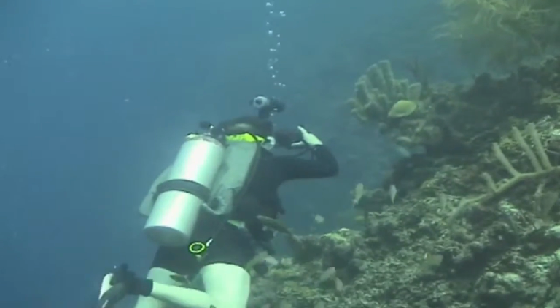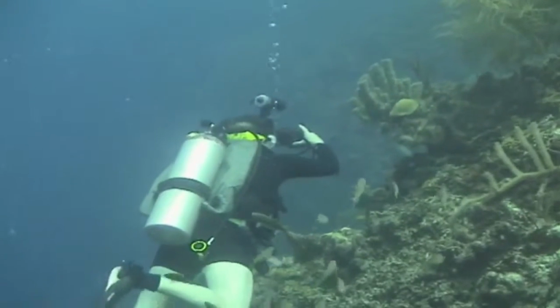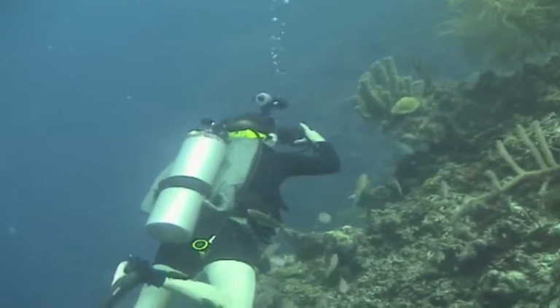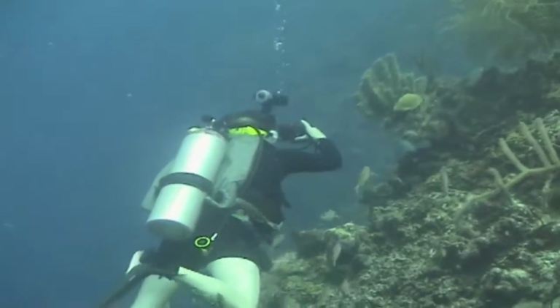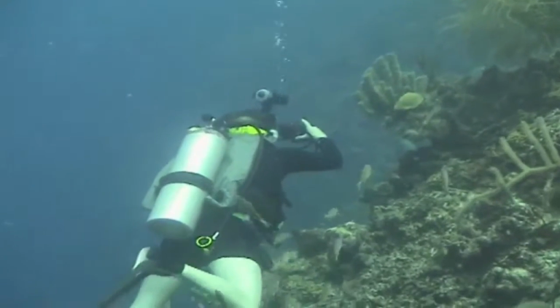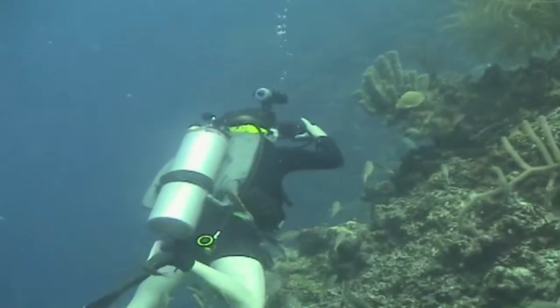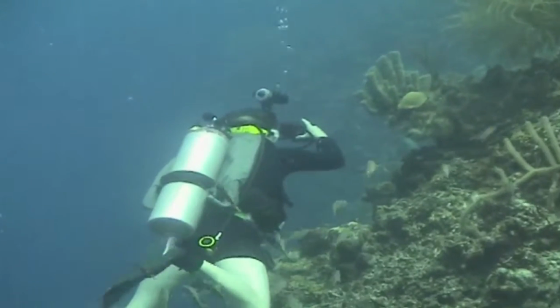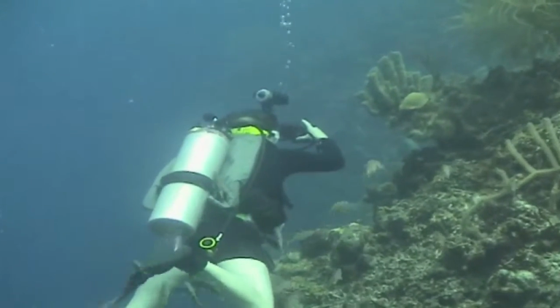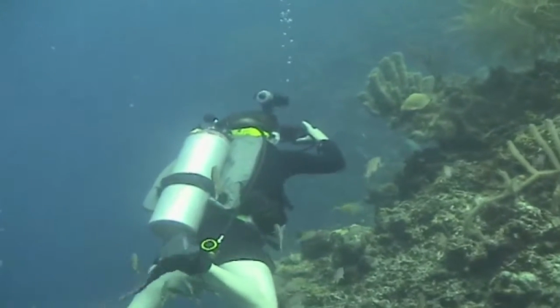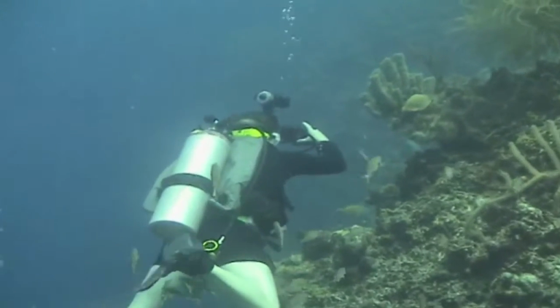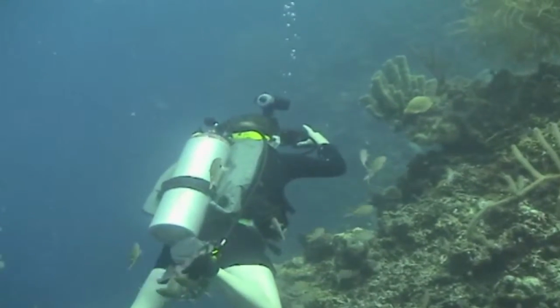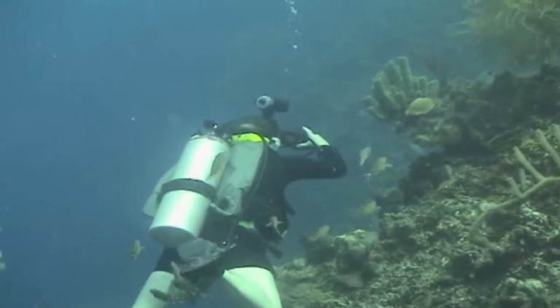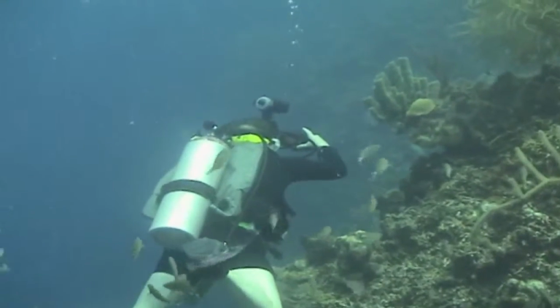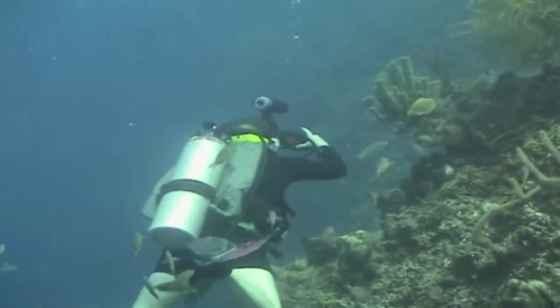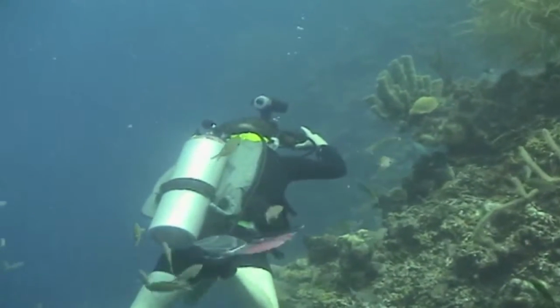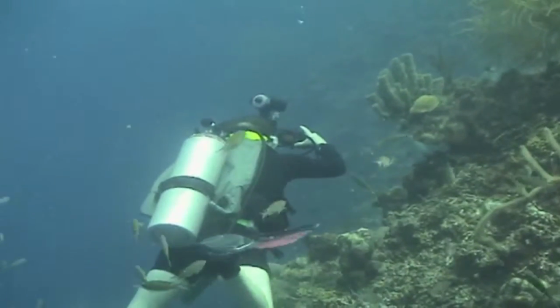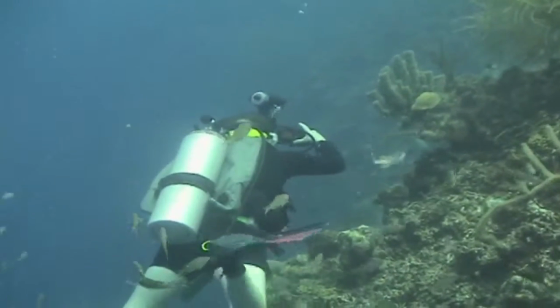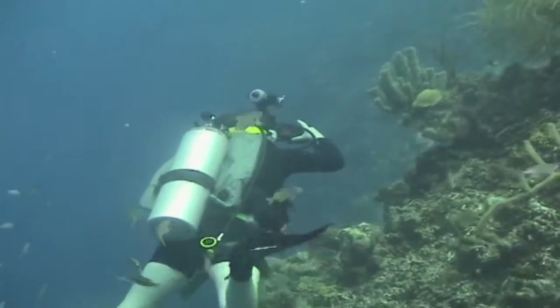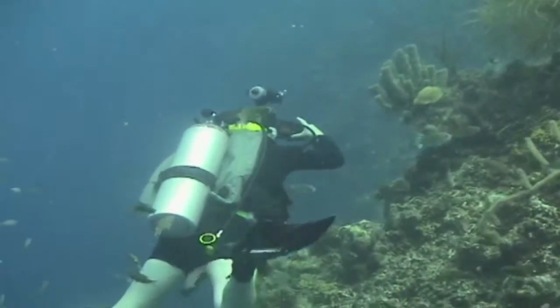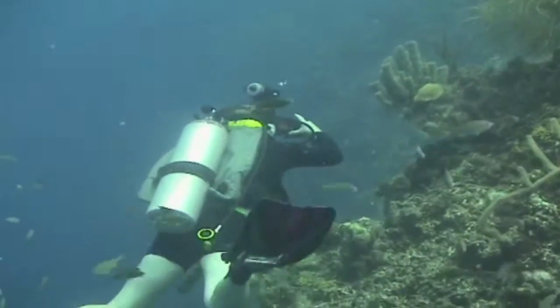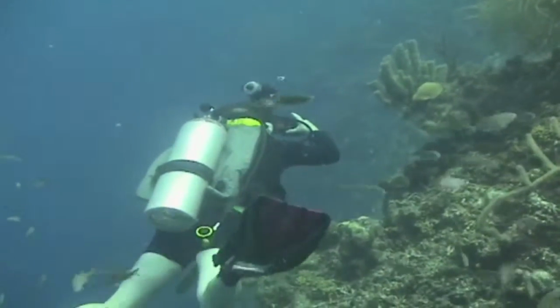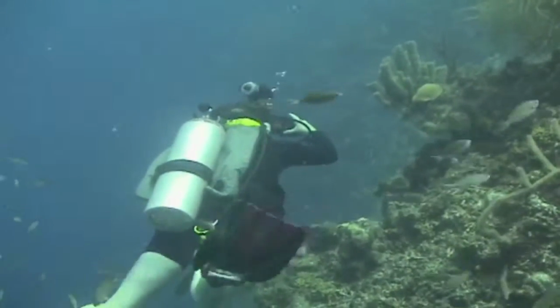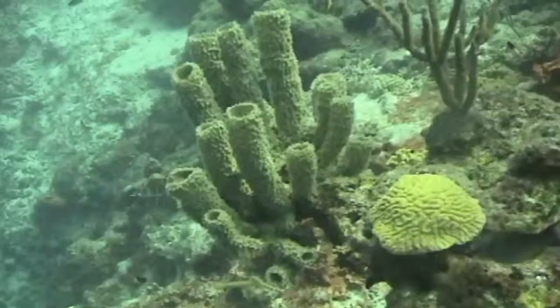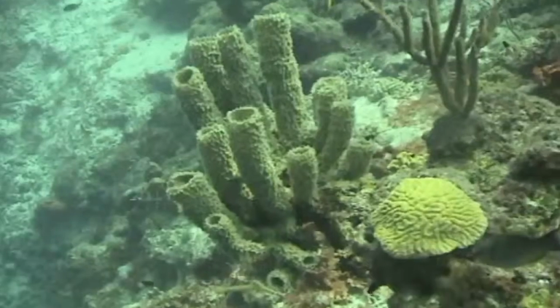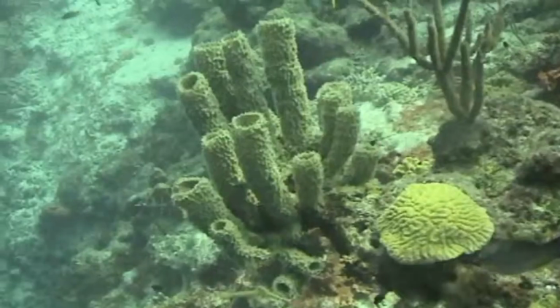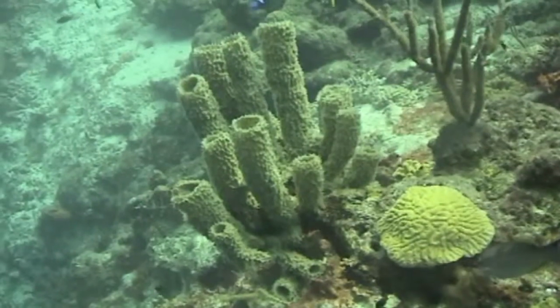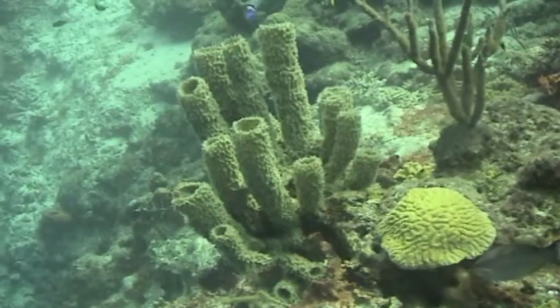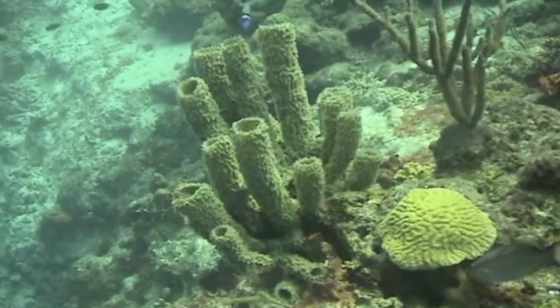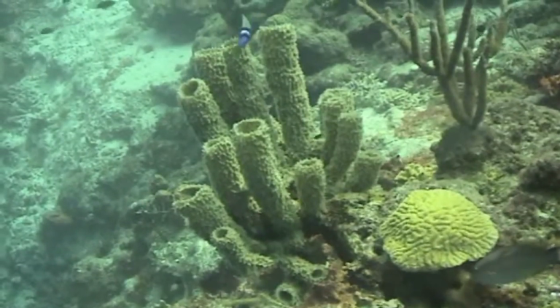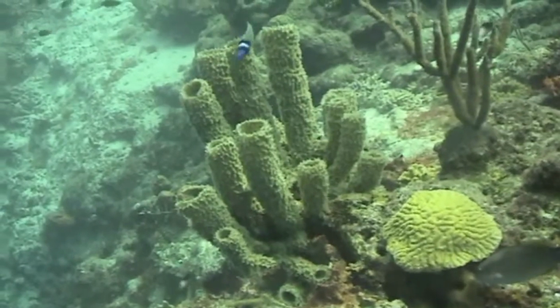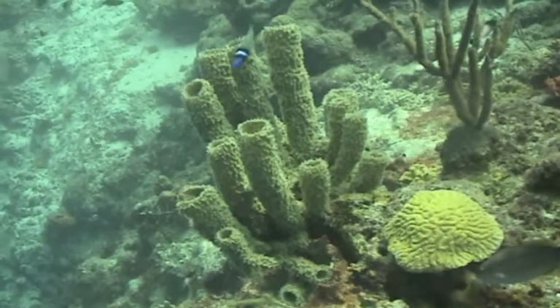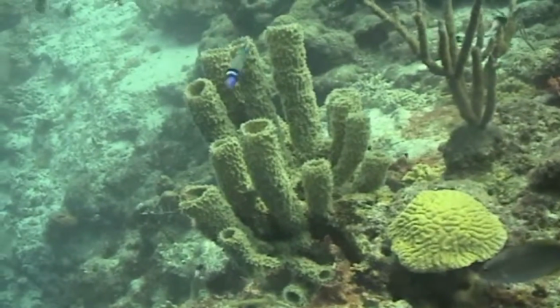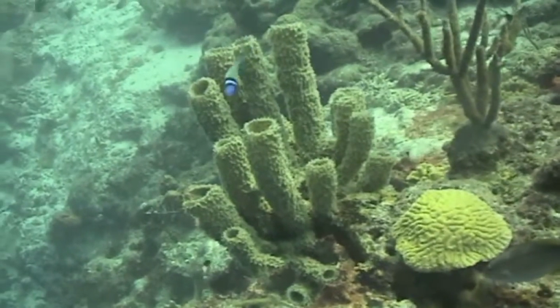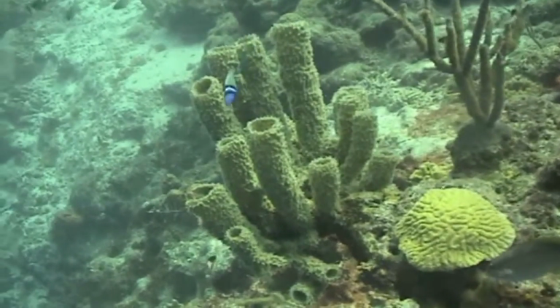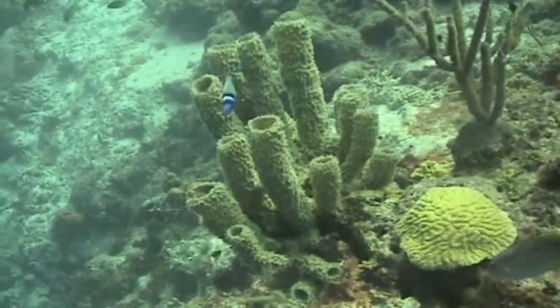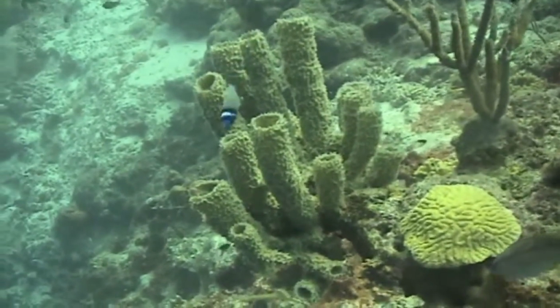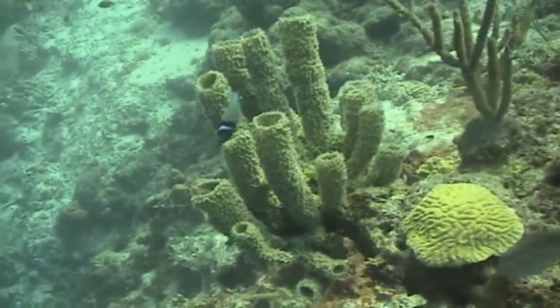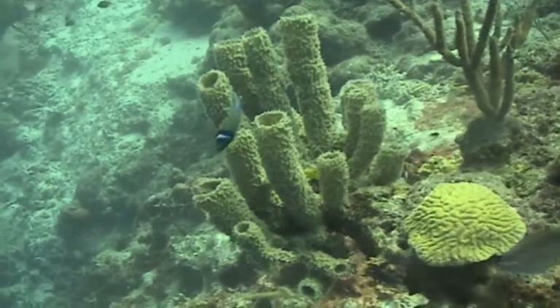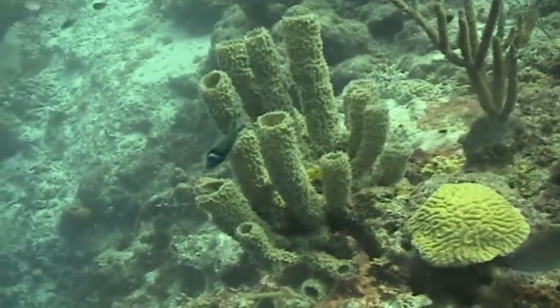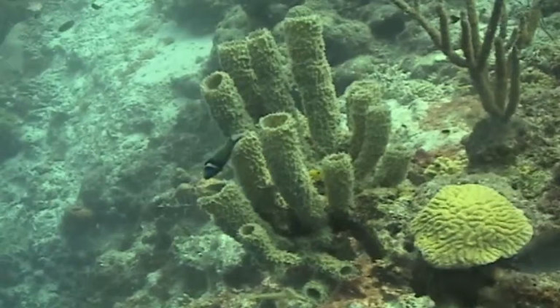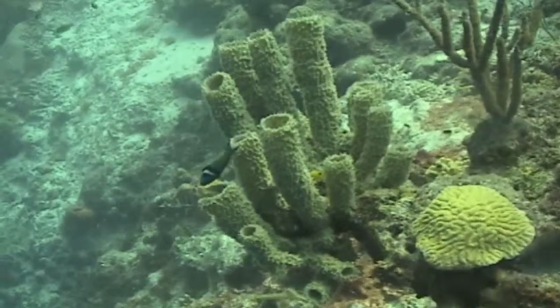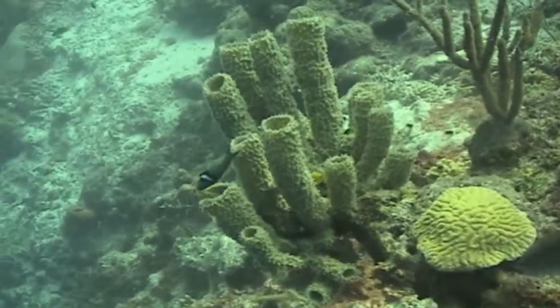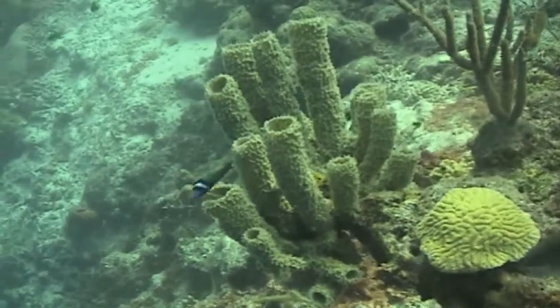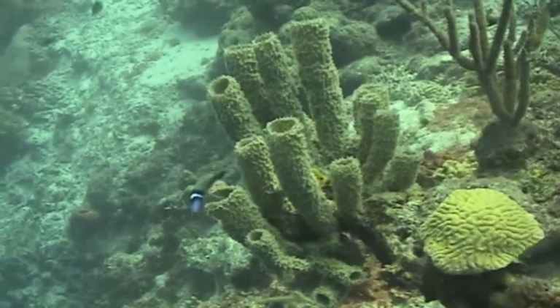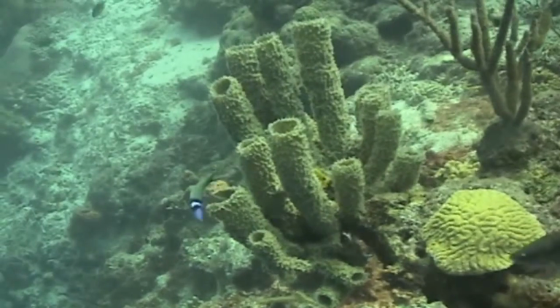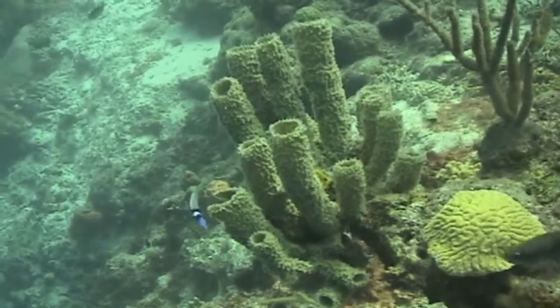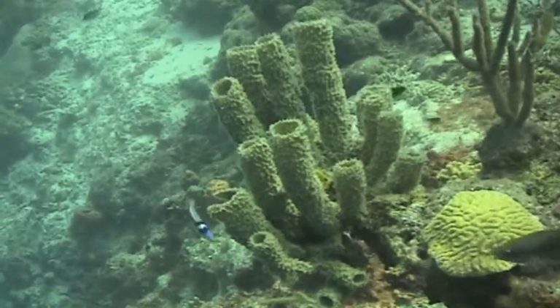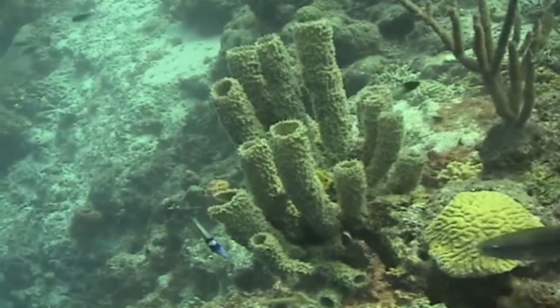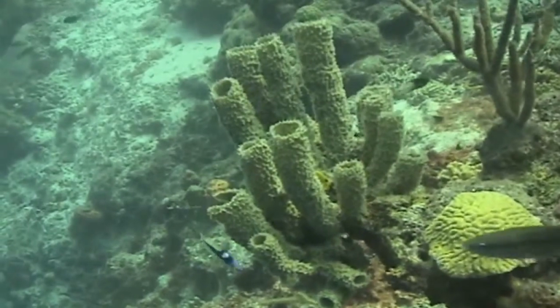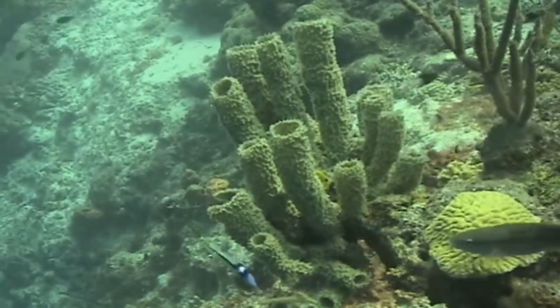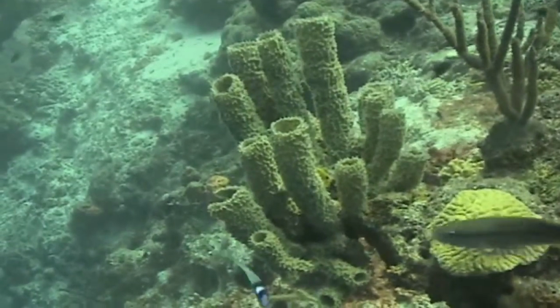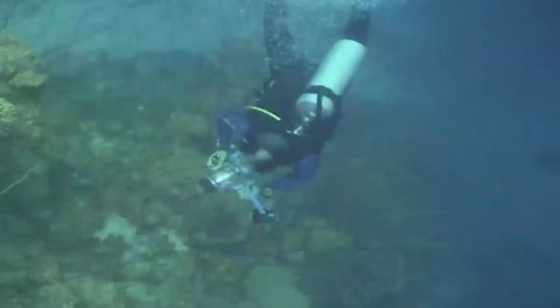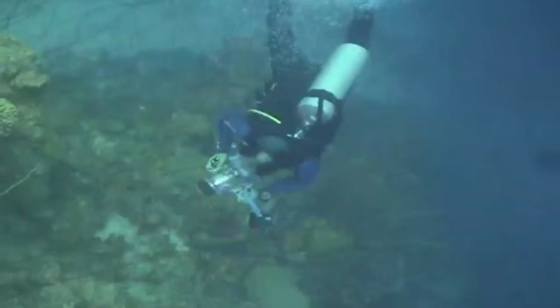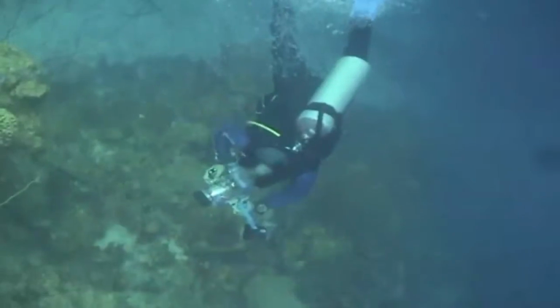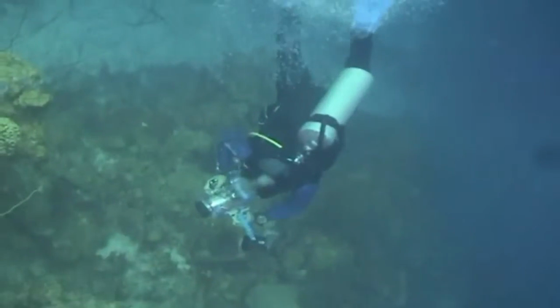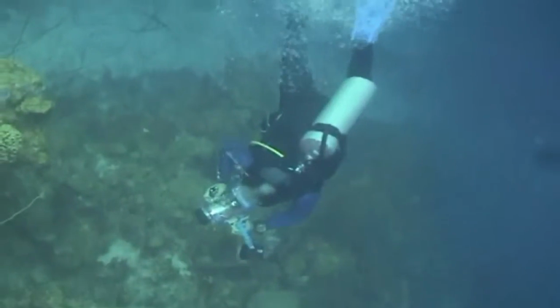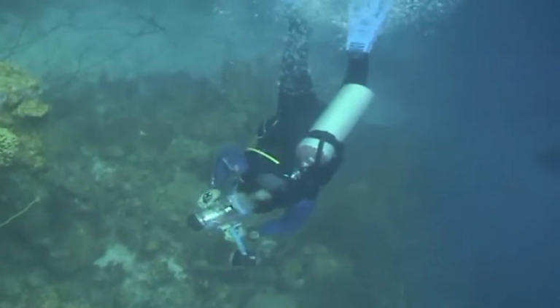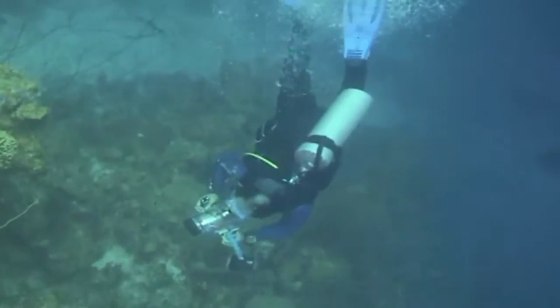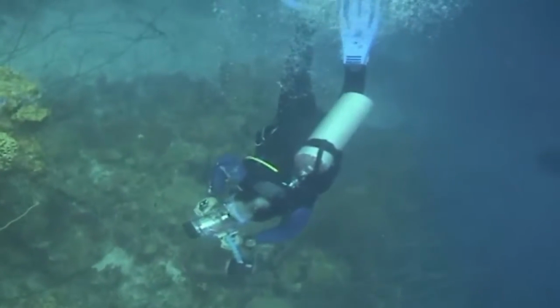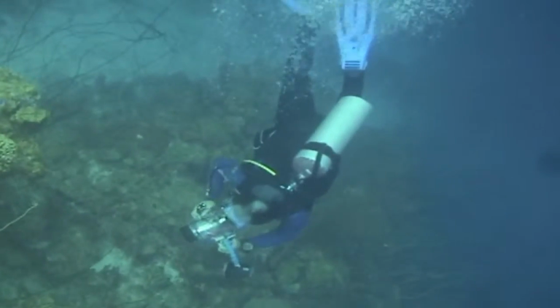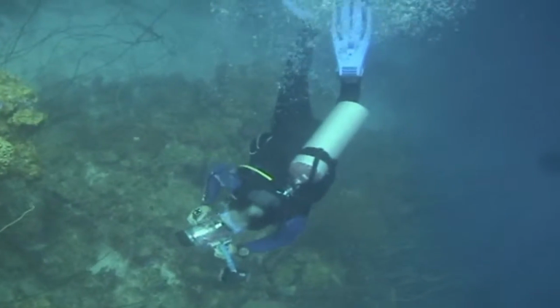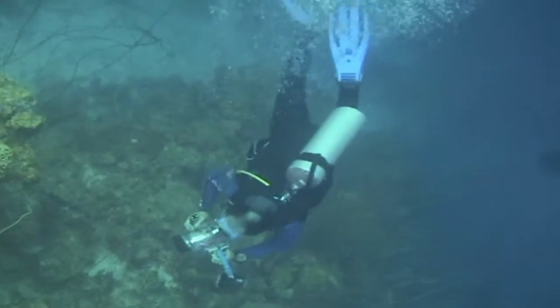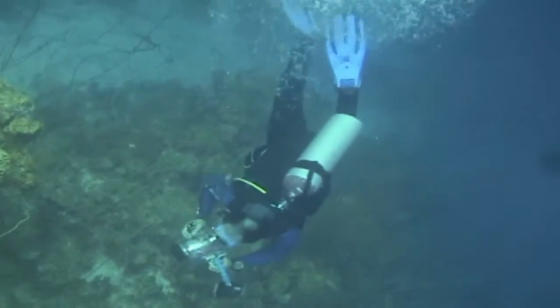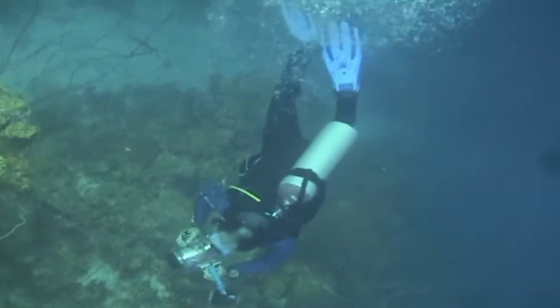Curacao doesn't have a lot of really big fish, but they've got tons of small fish anywhere from 6 to 12 inches long.